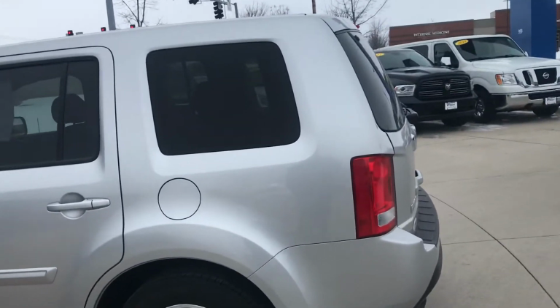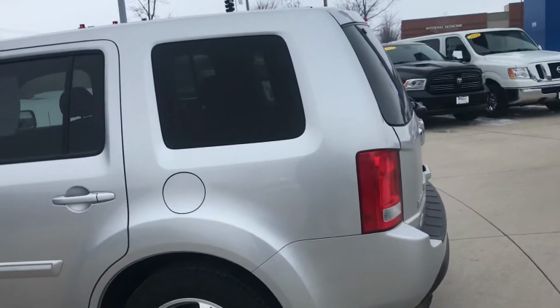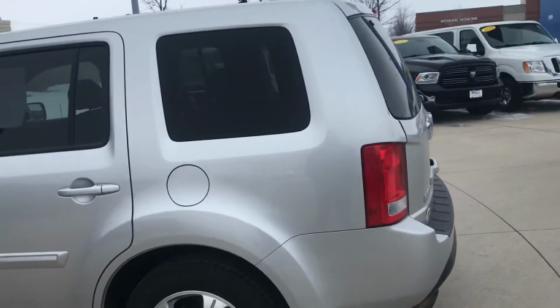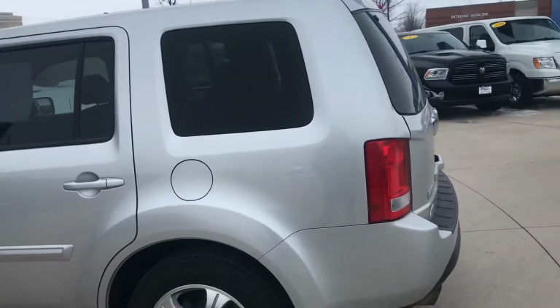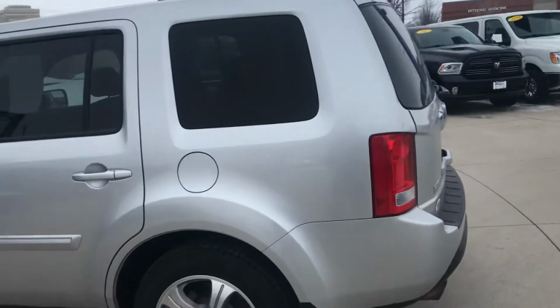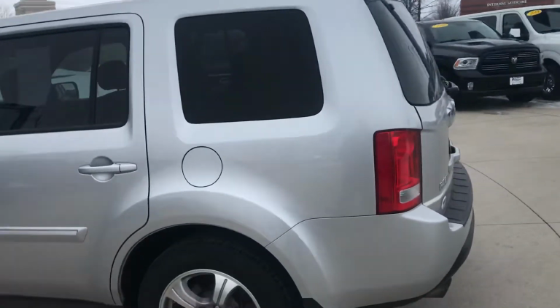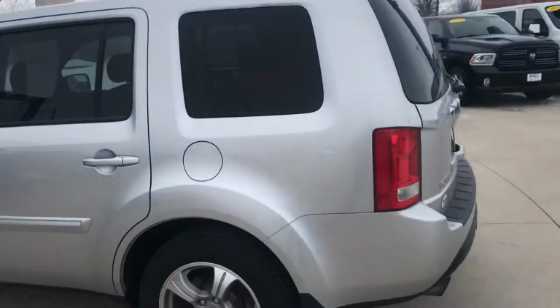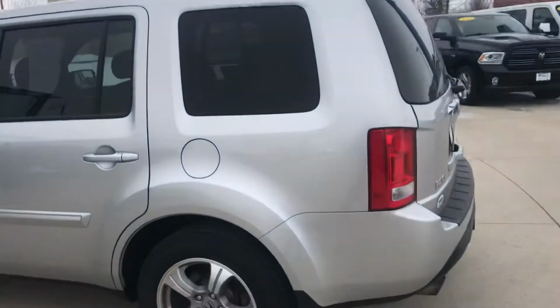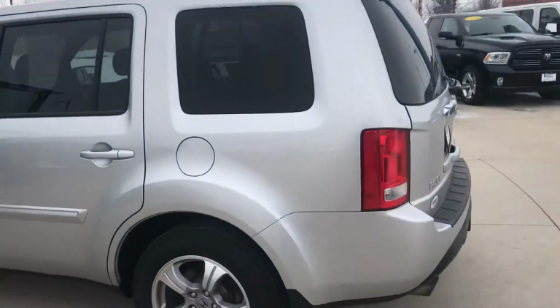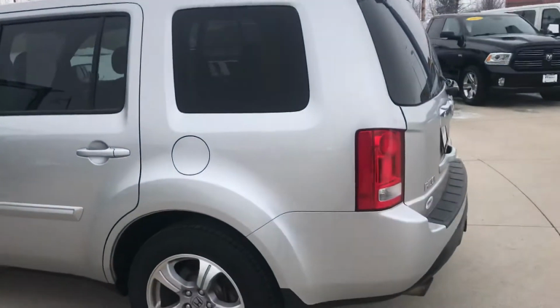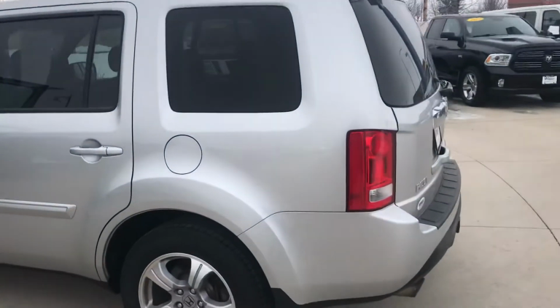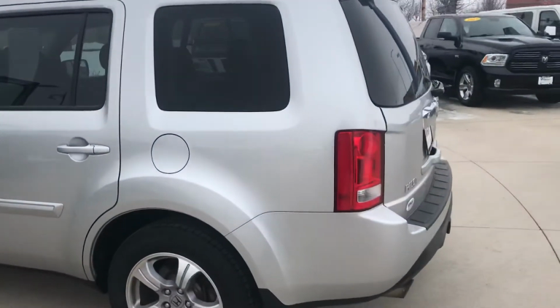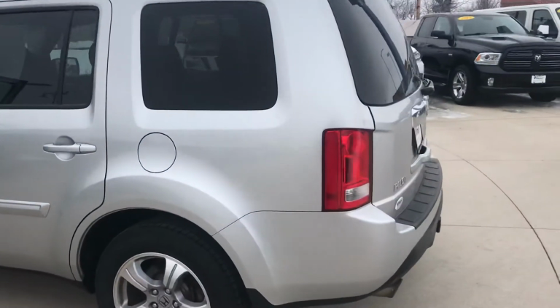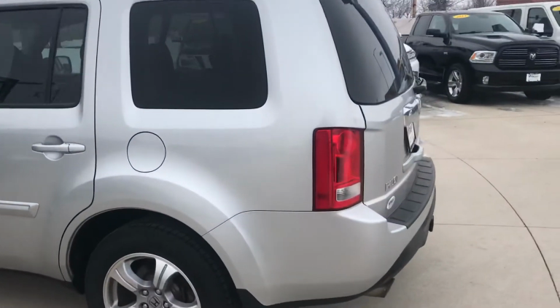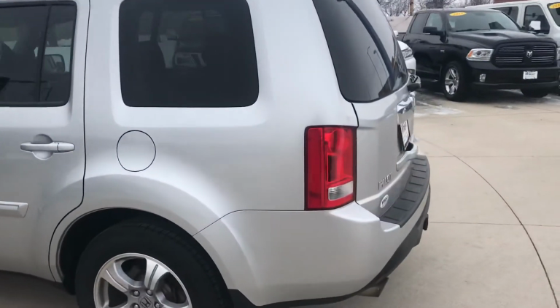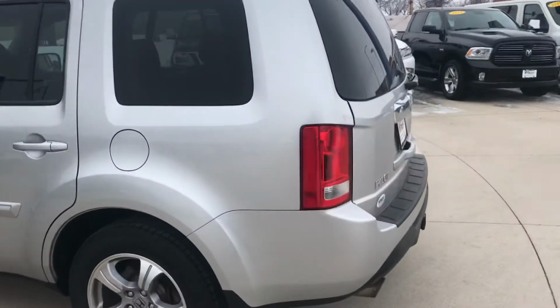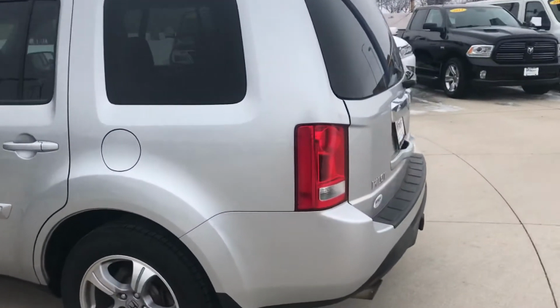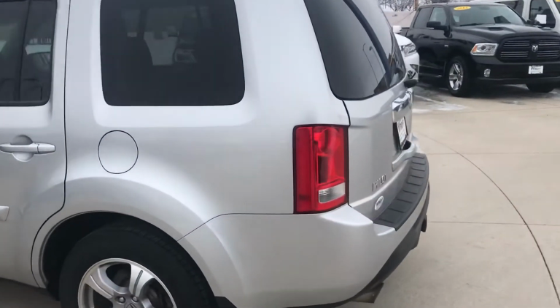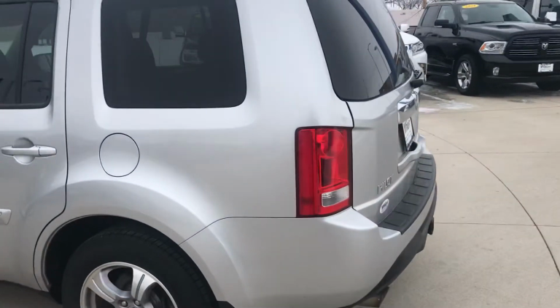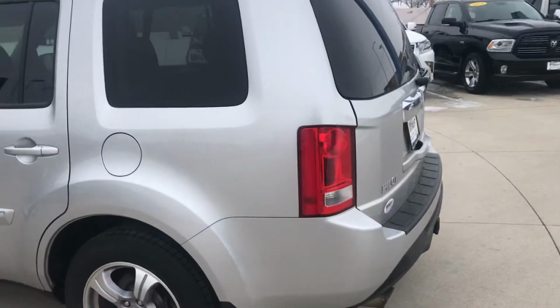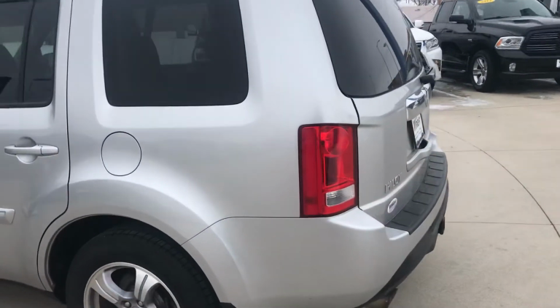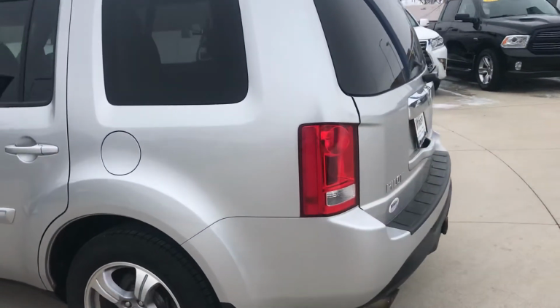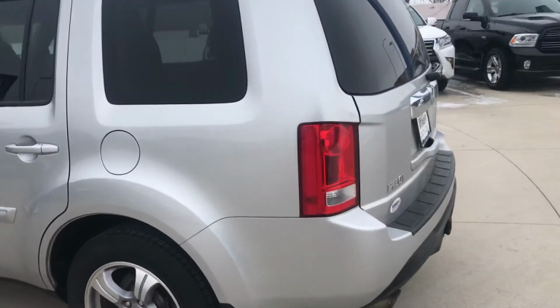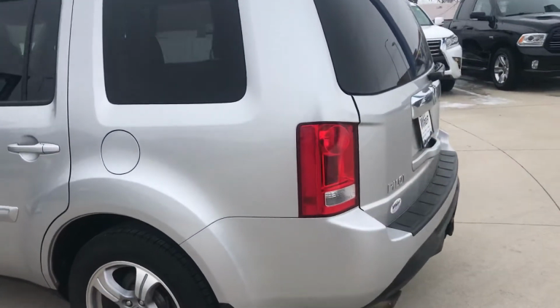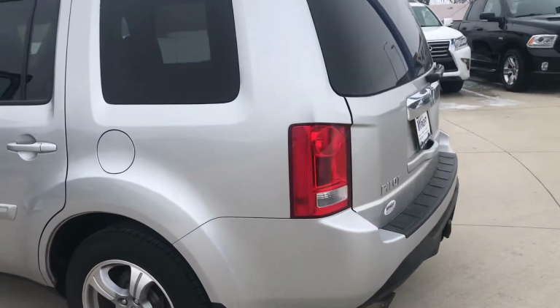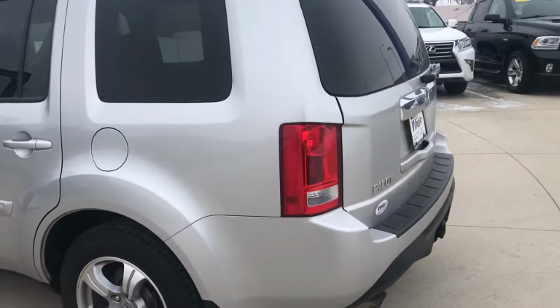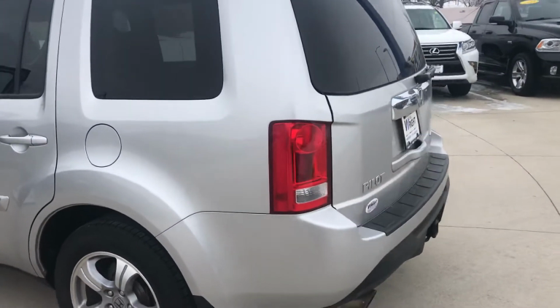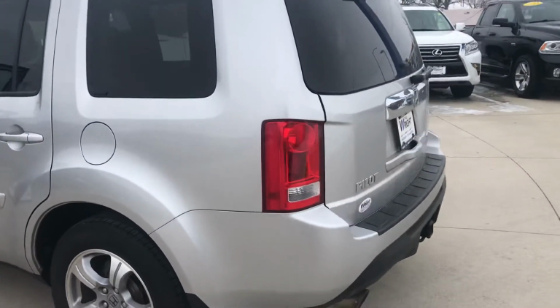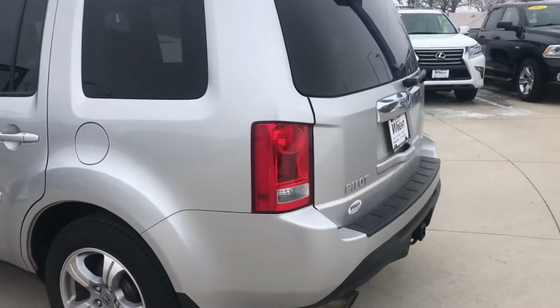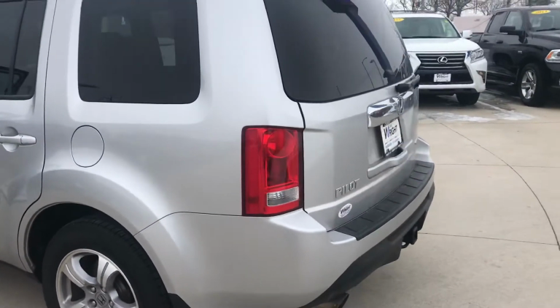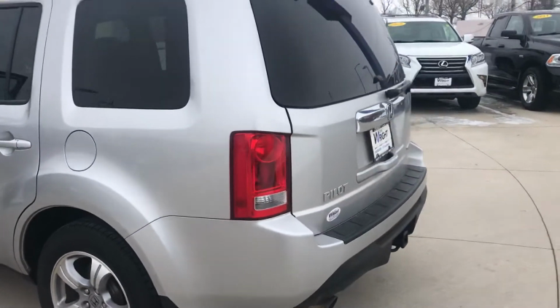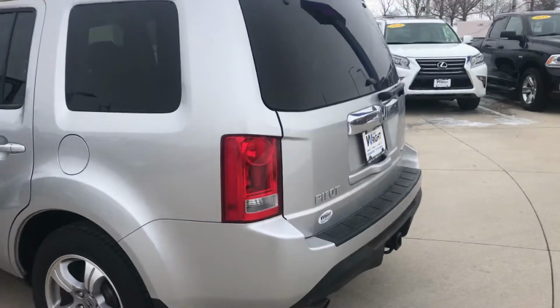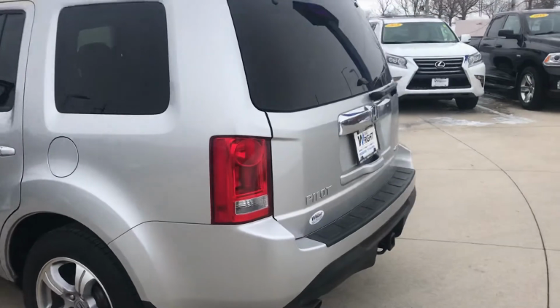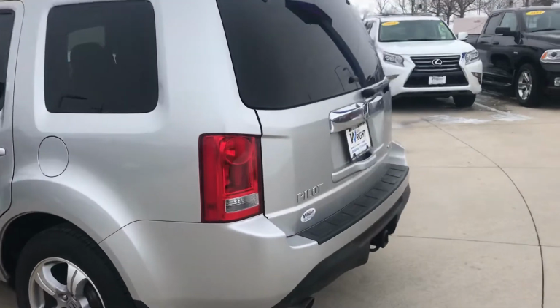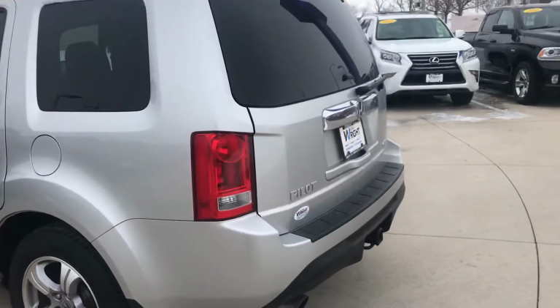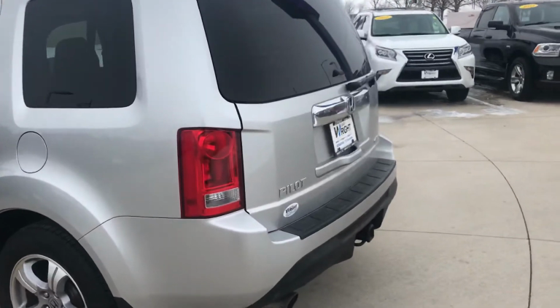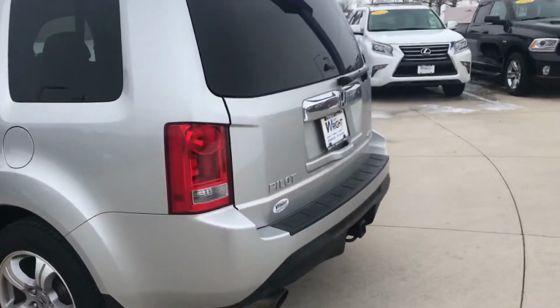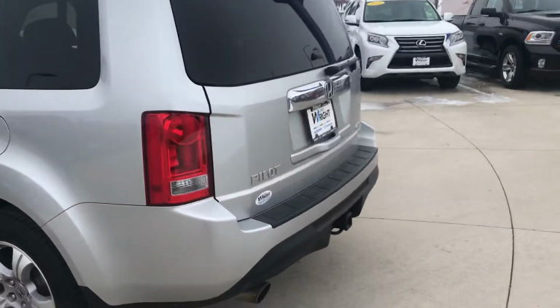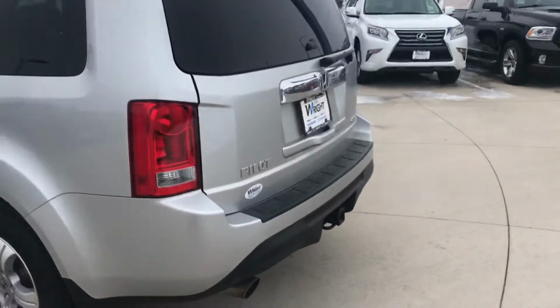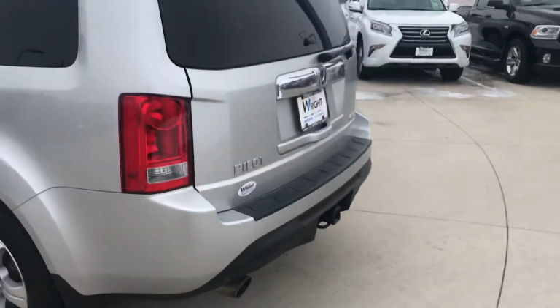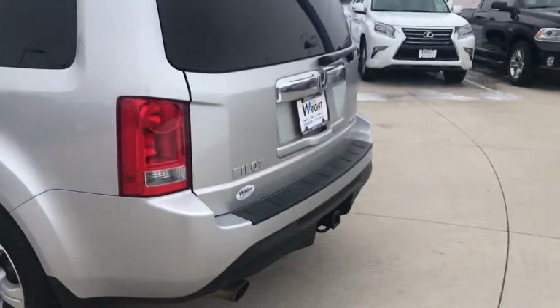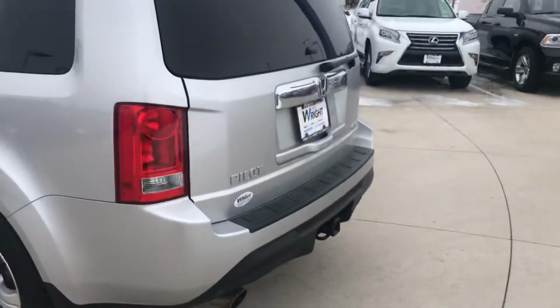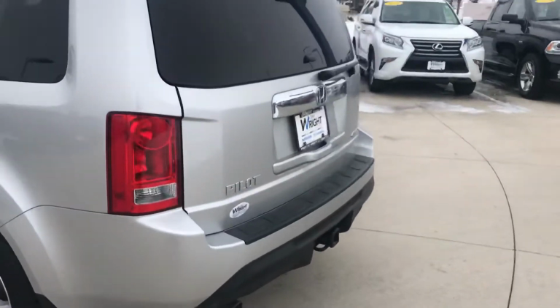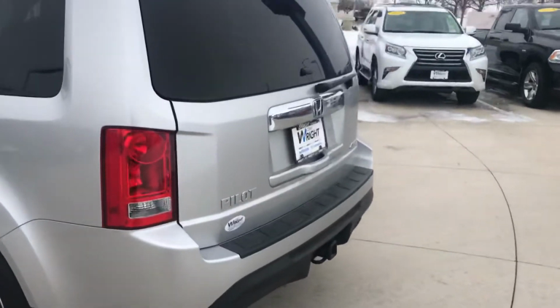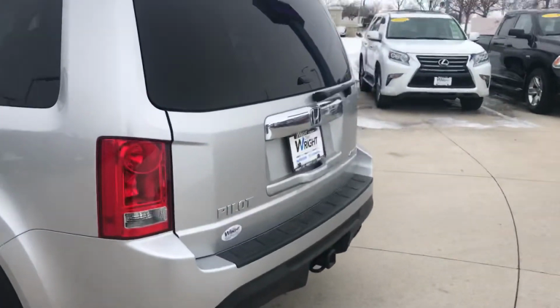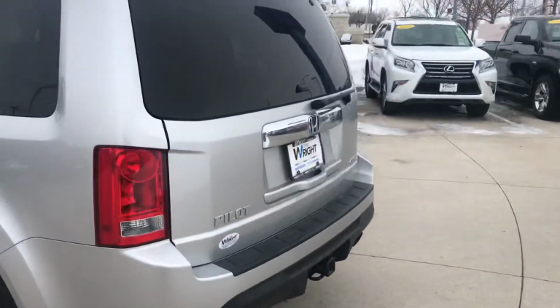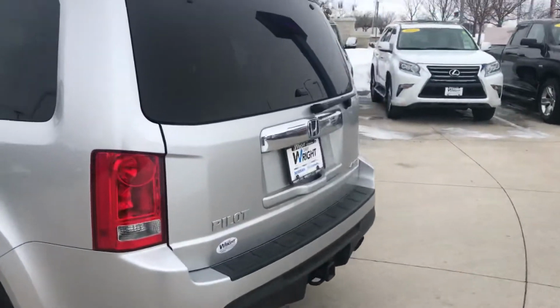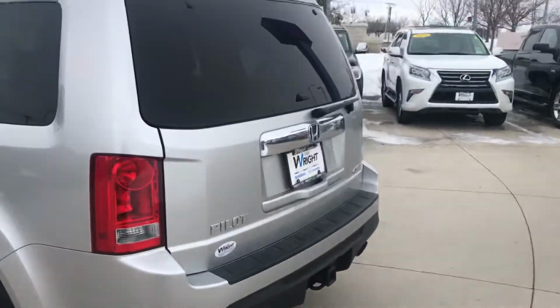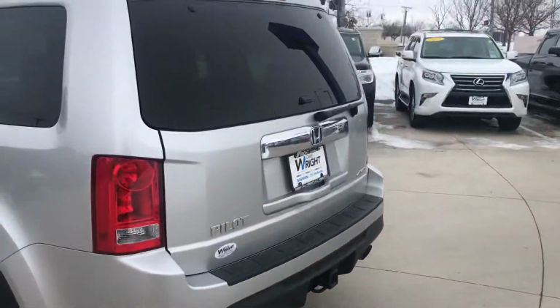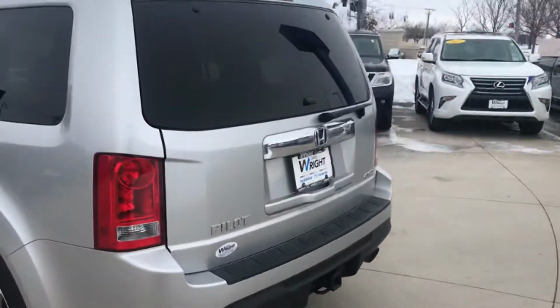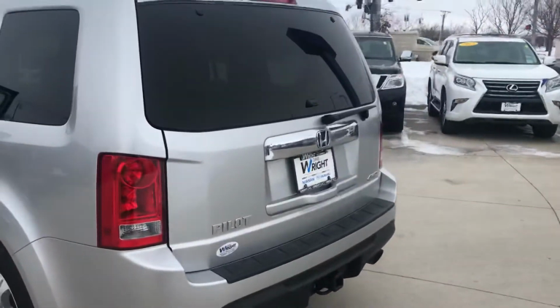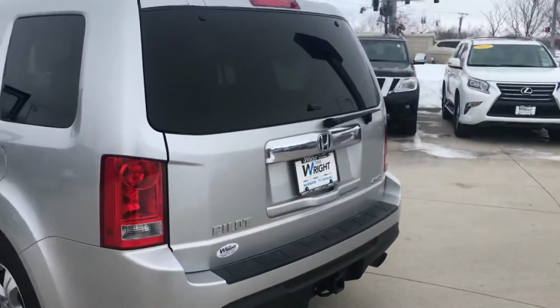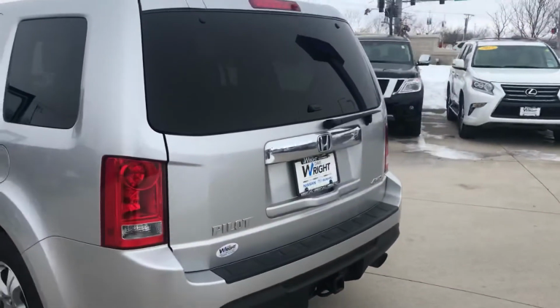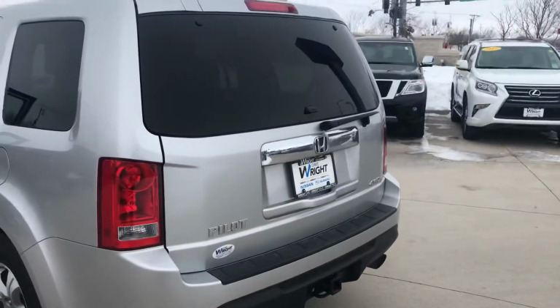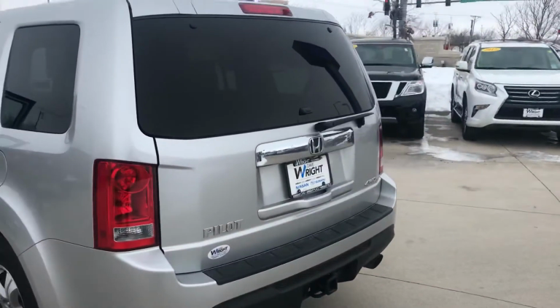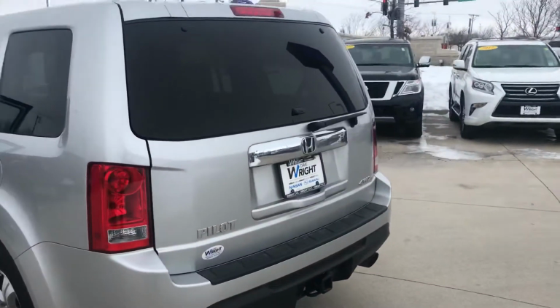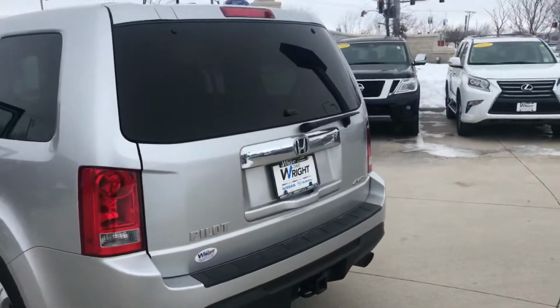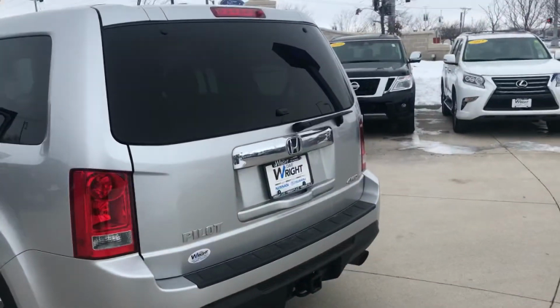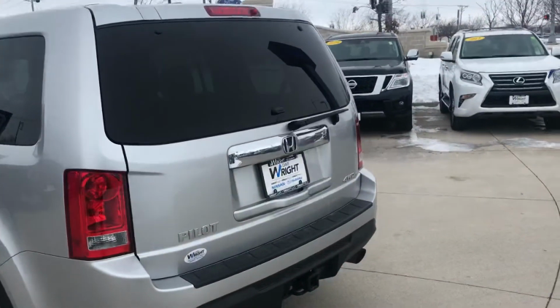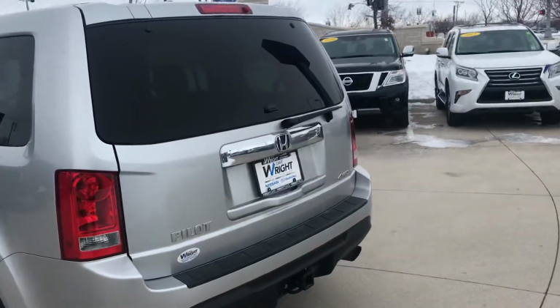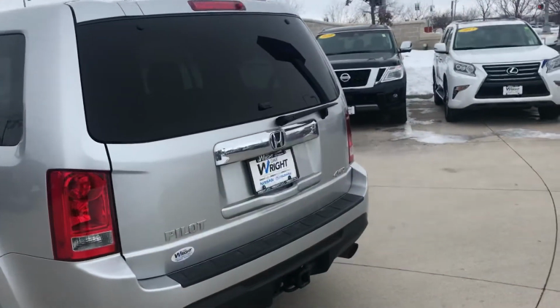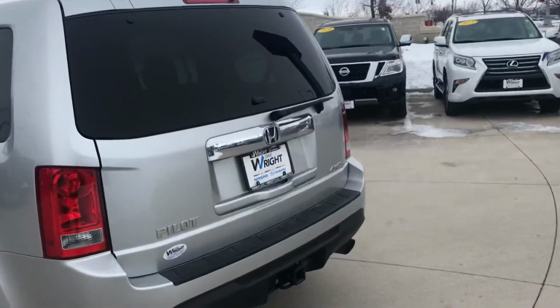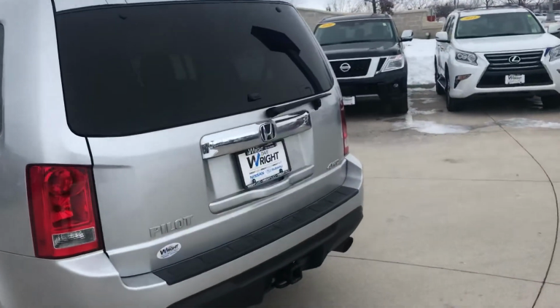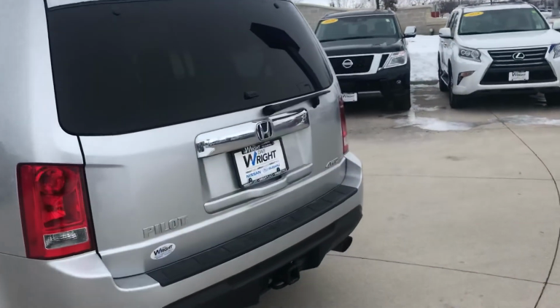This one is in really, really good condition — excellent condition, dare I say. The people that had it took real good care of it.